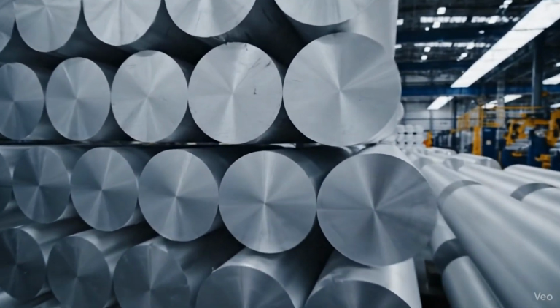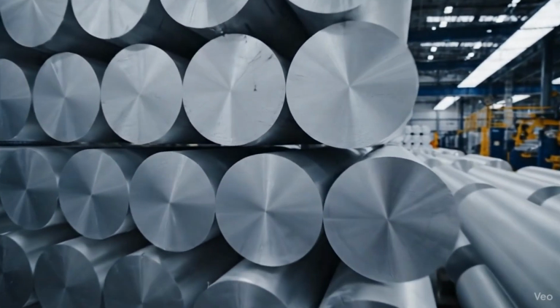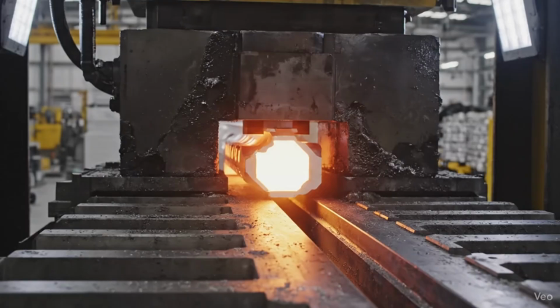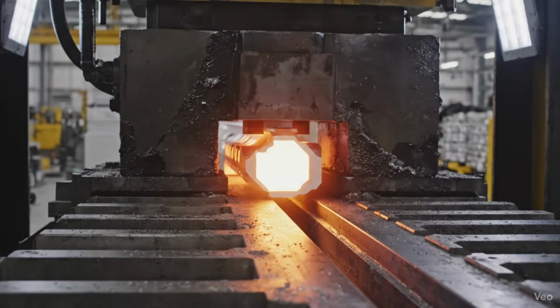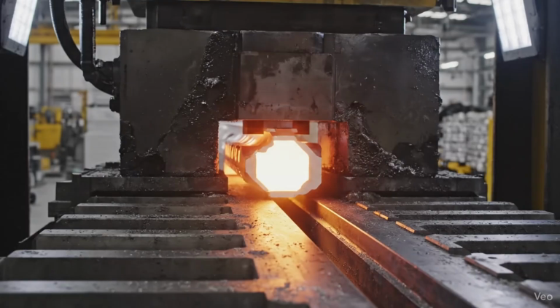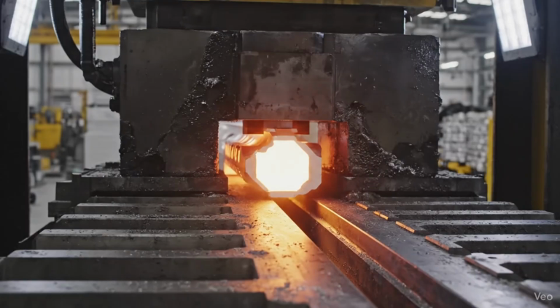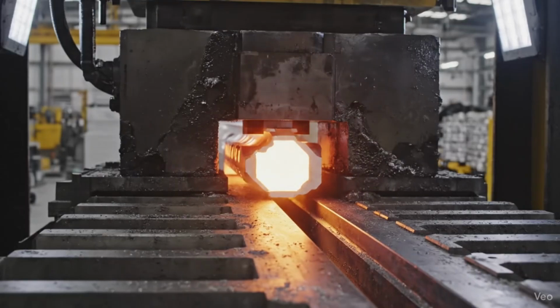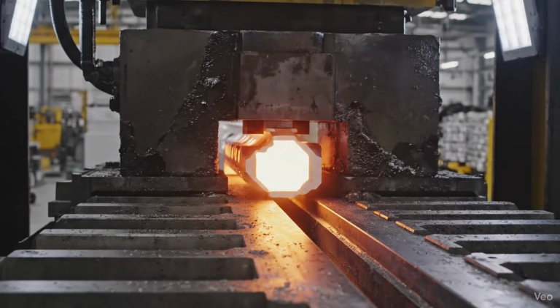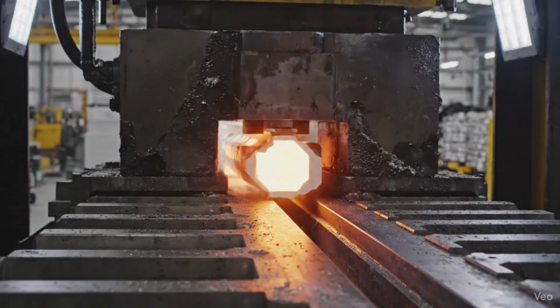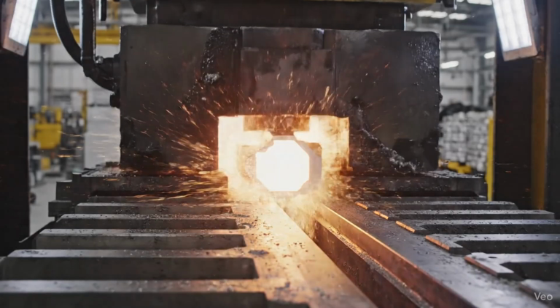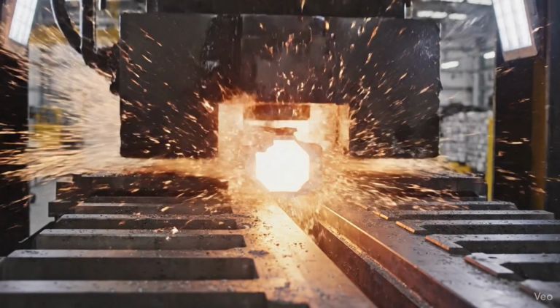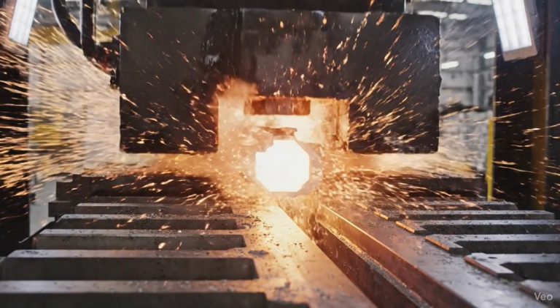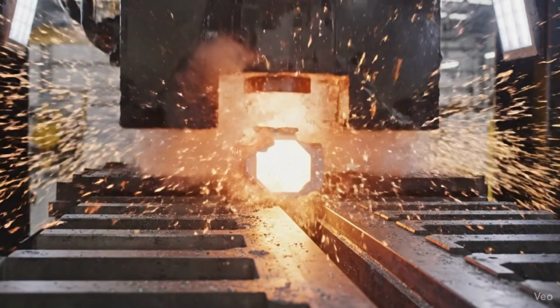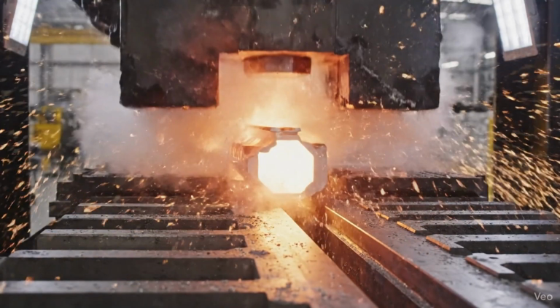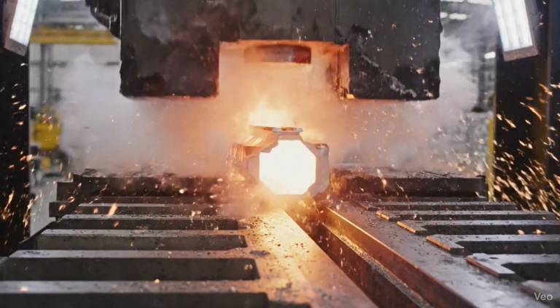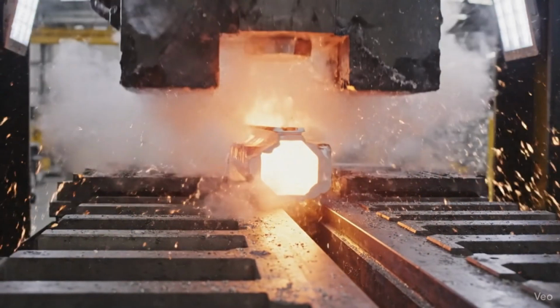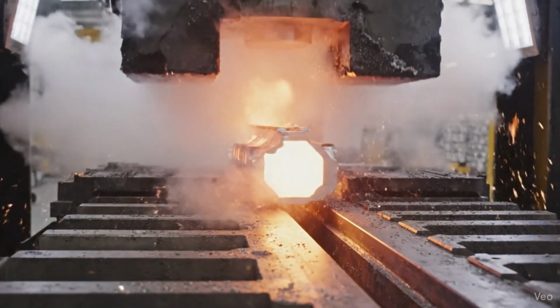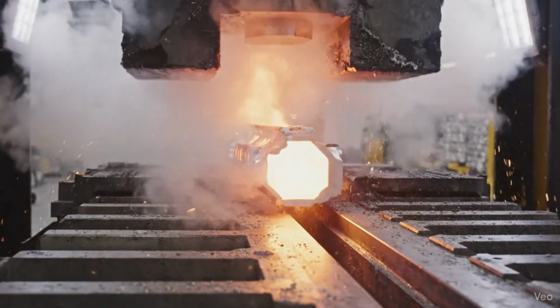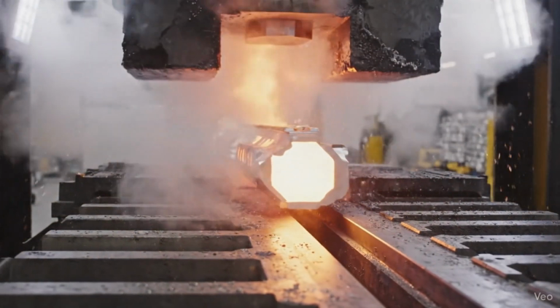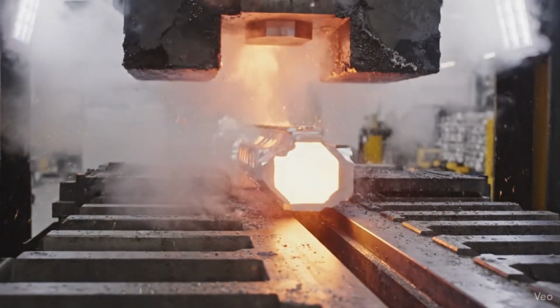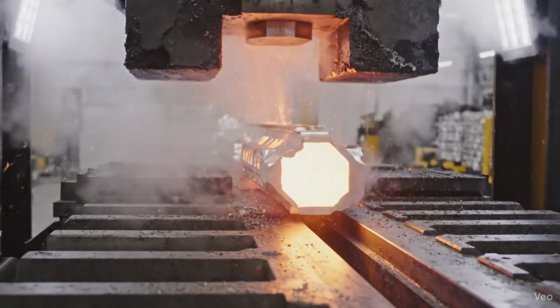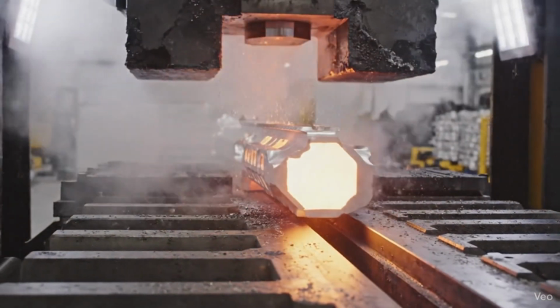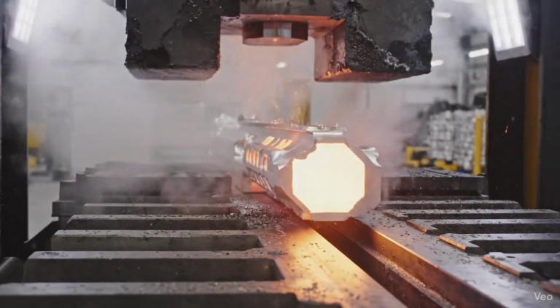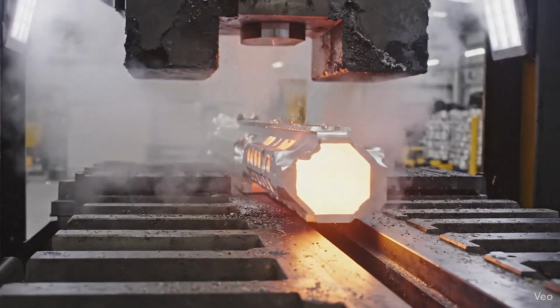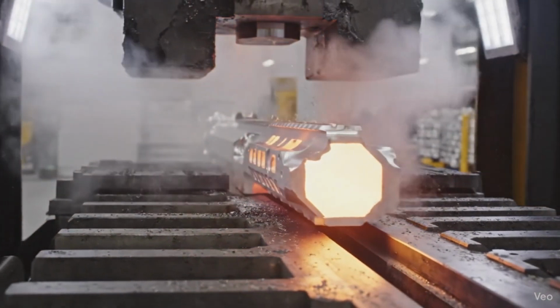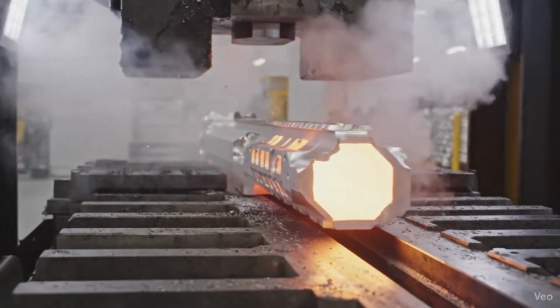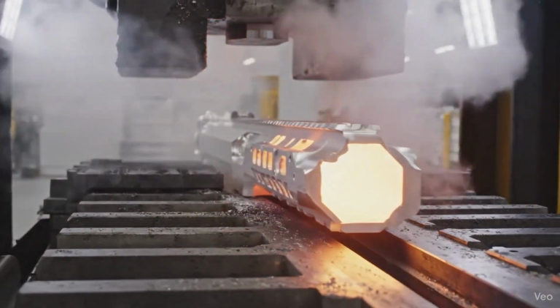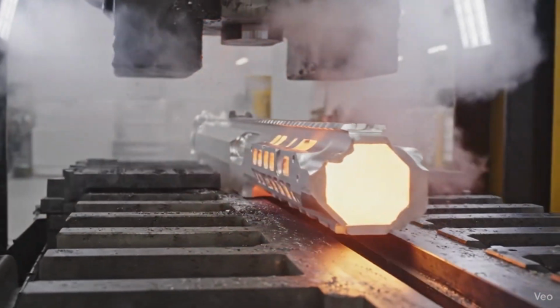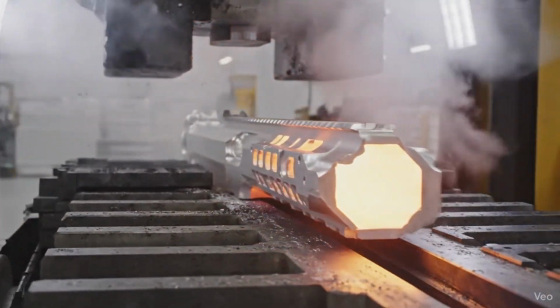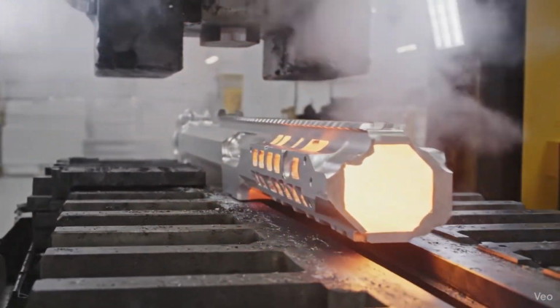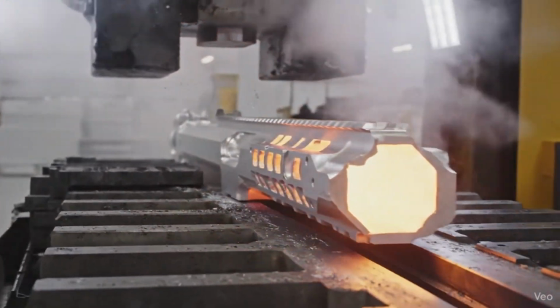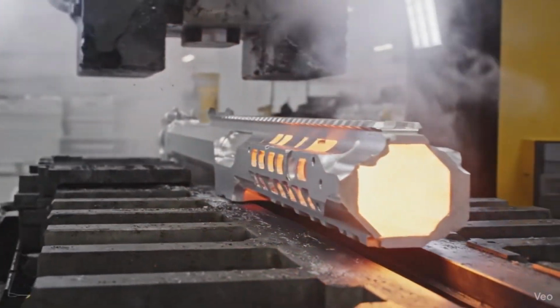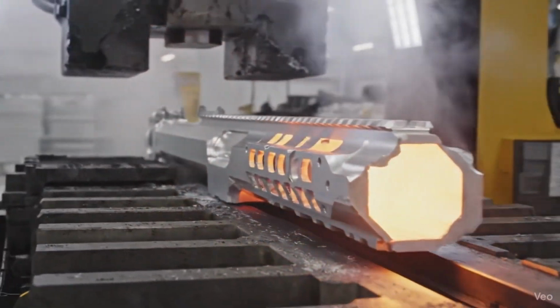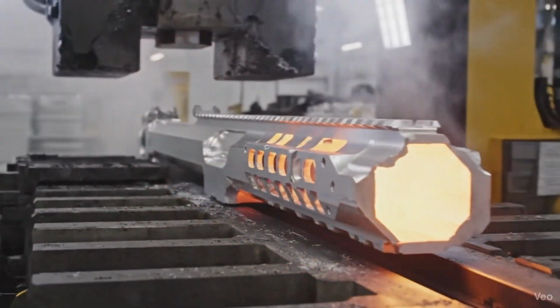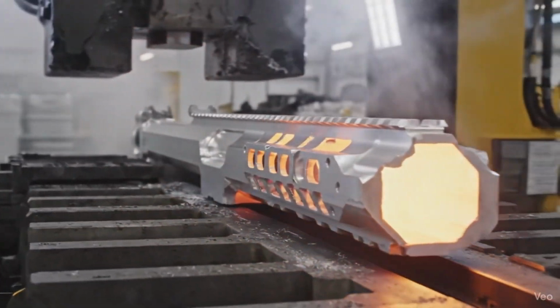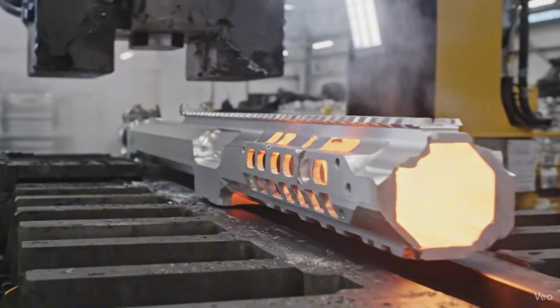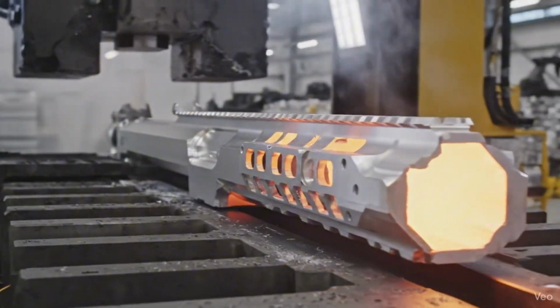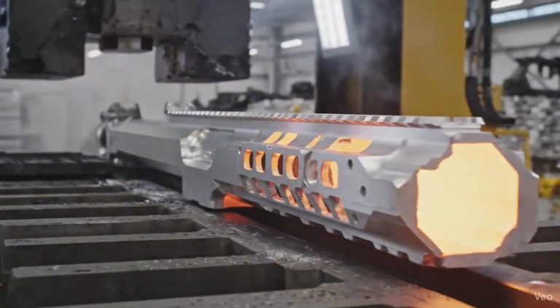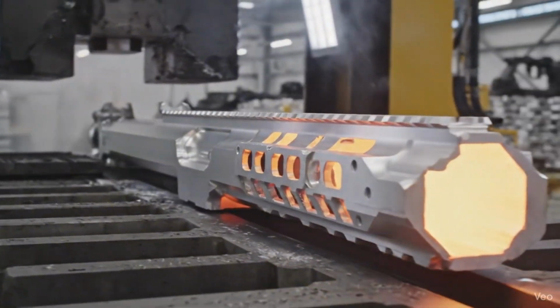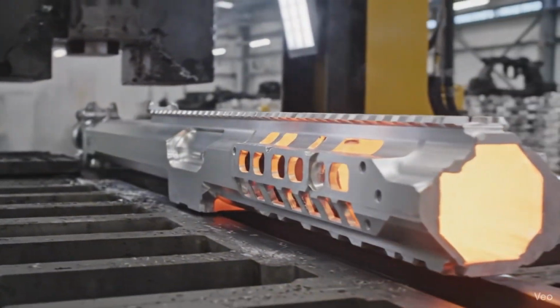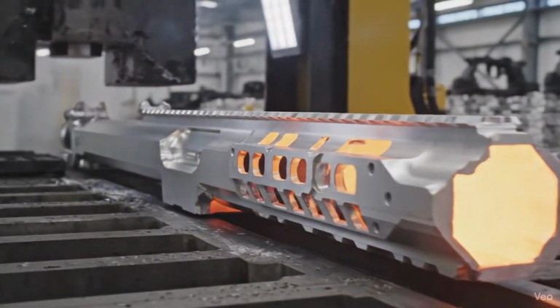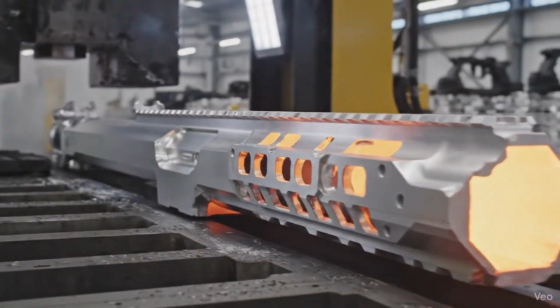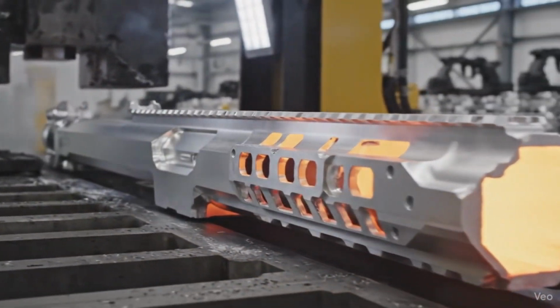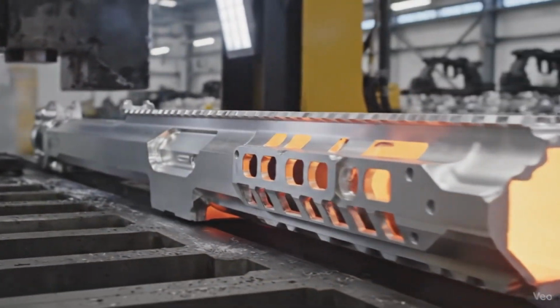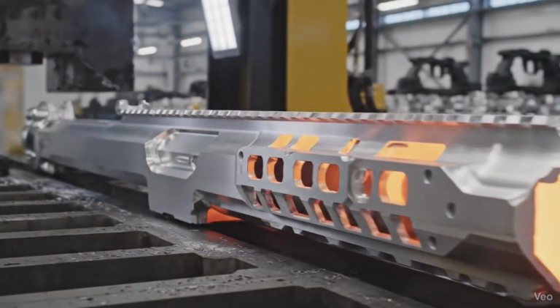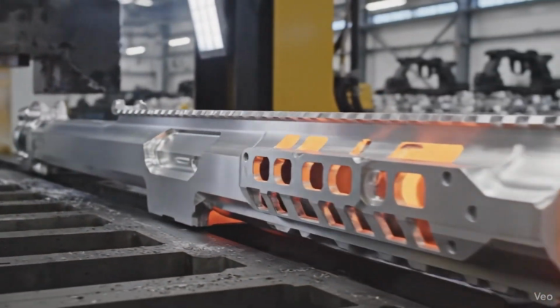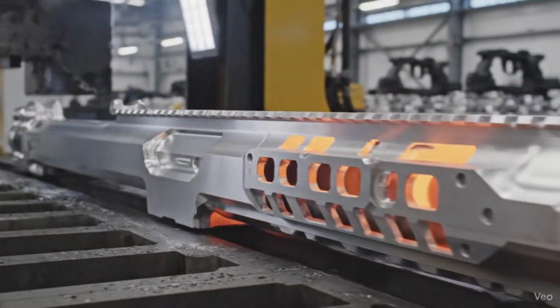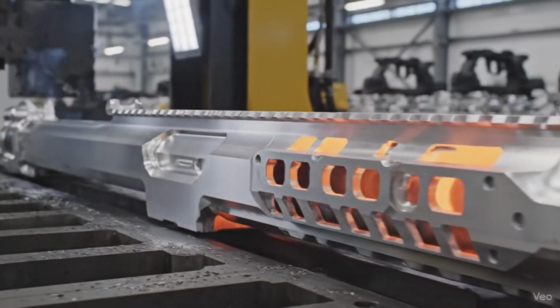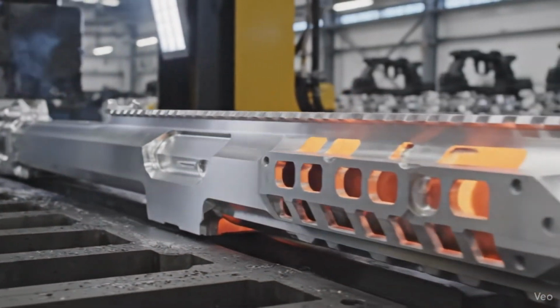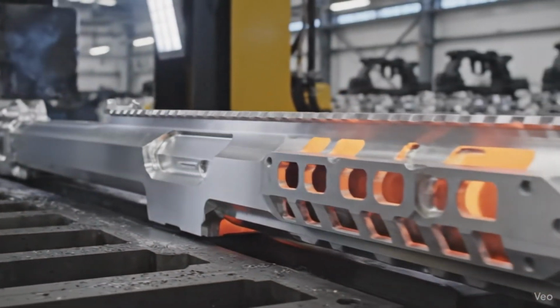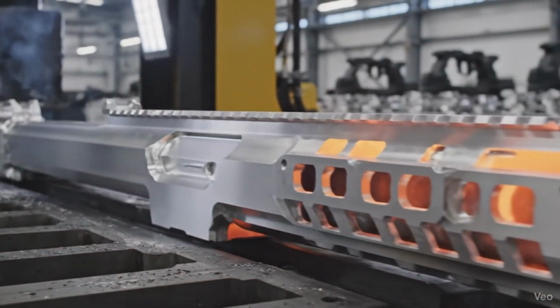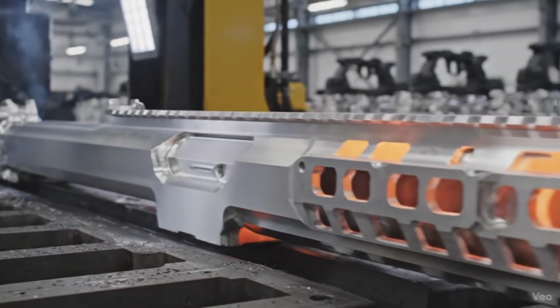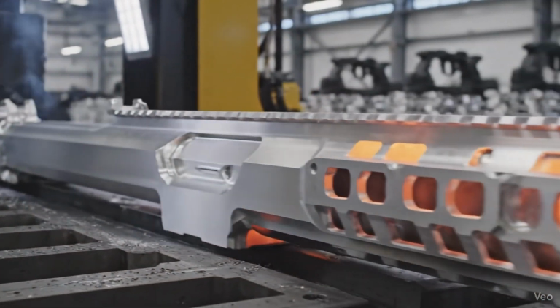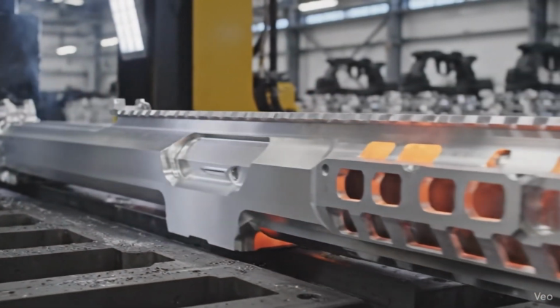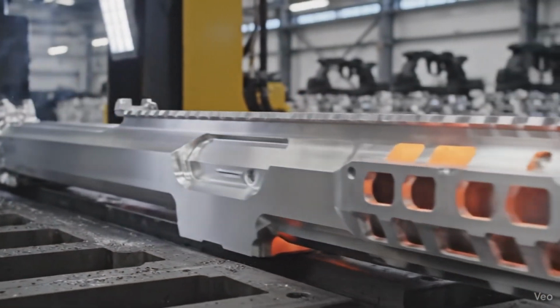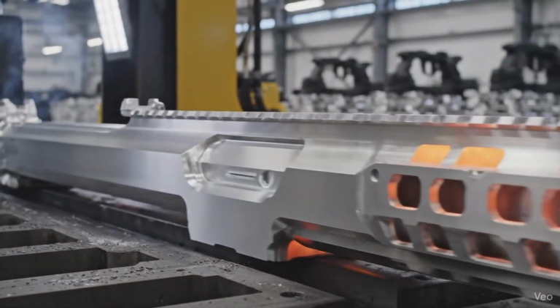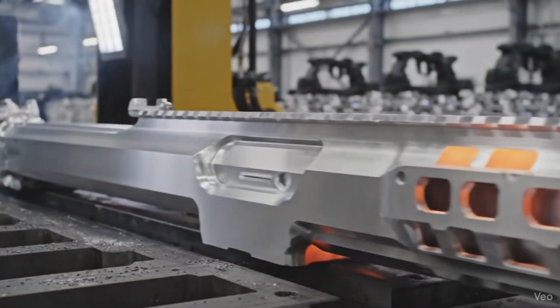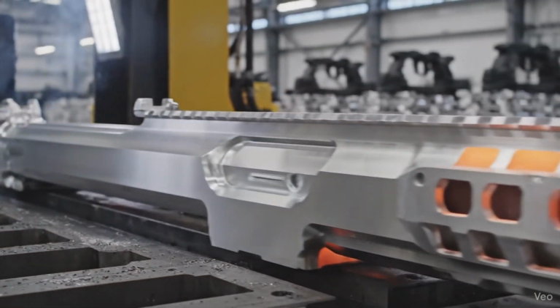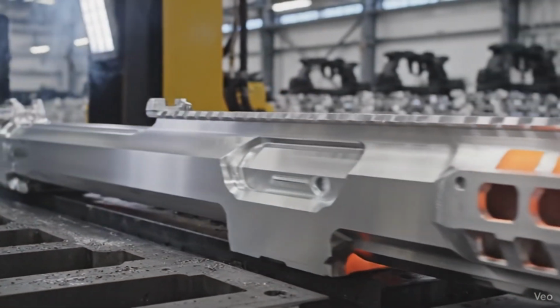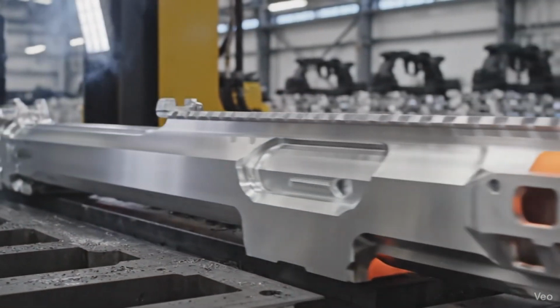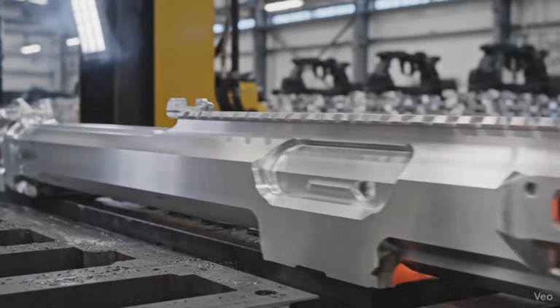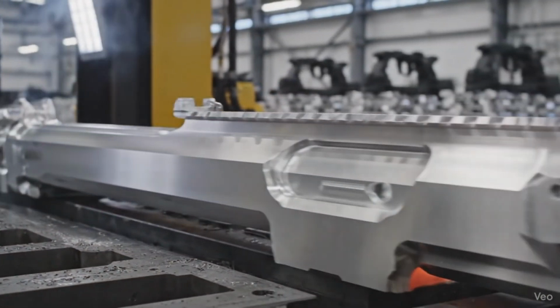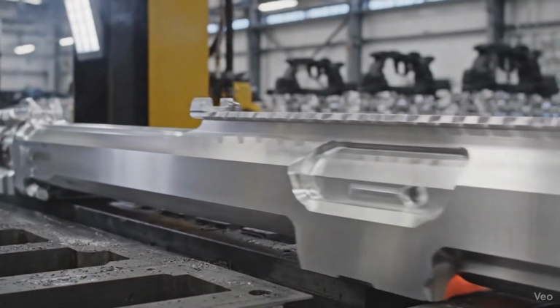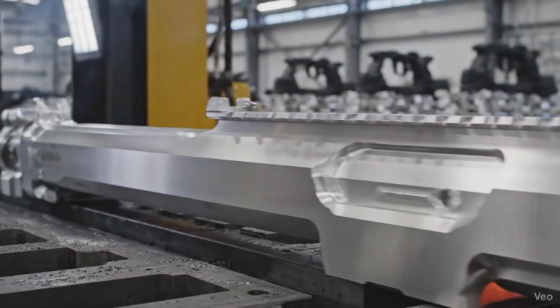This extrusion process is the first step in creating the monolithic SCAR-H receiver, seen here glowing hot as it emerges from the die.